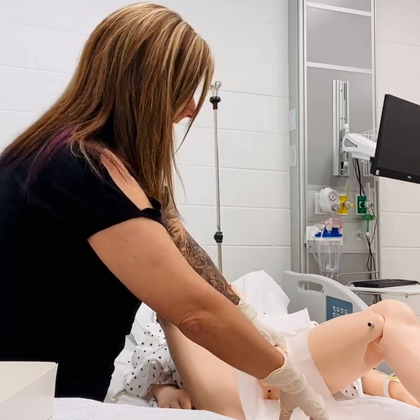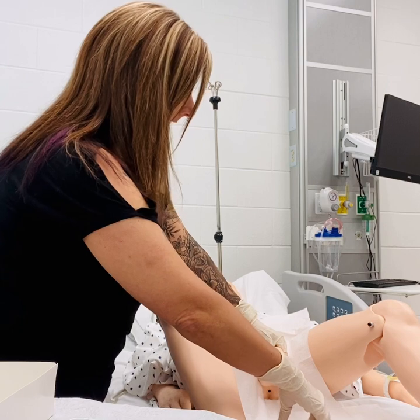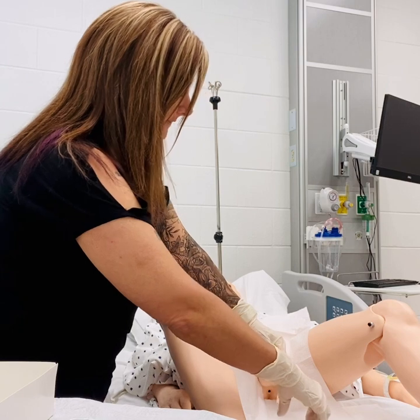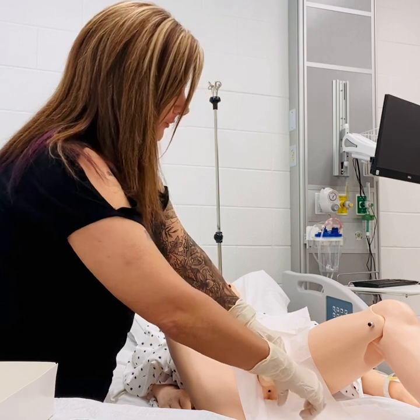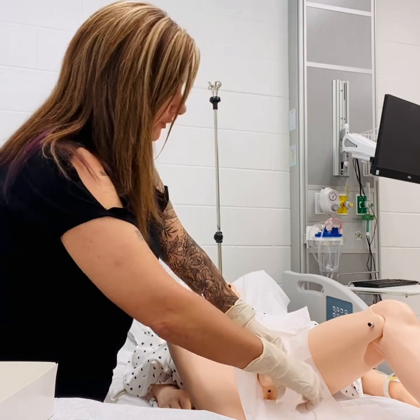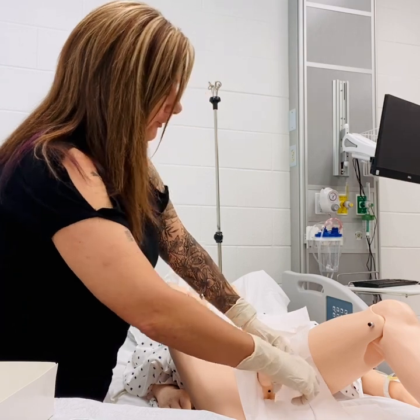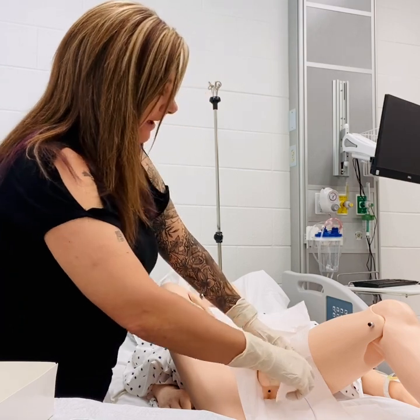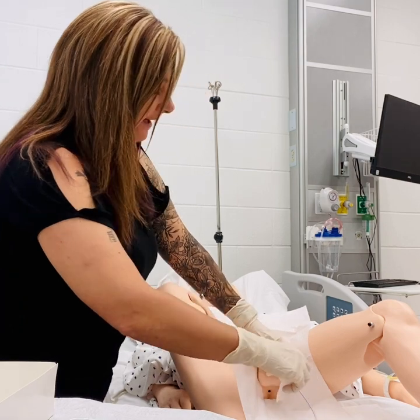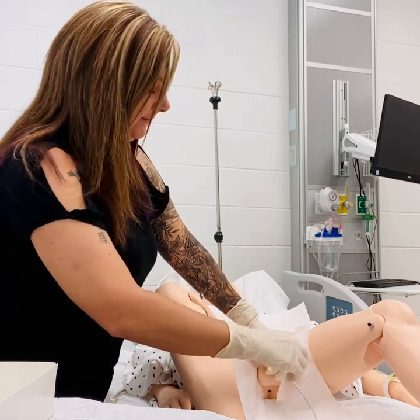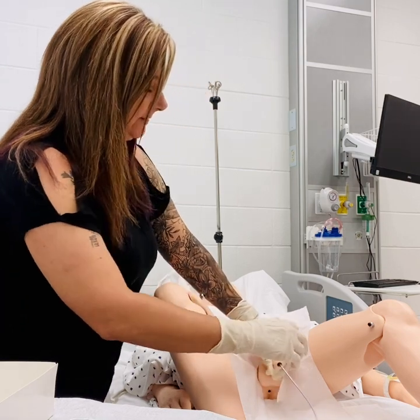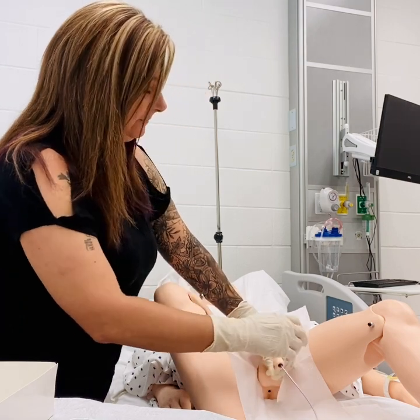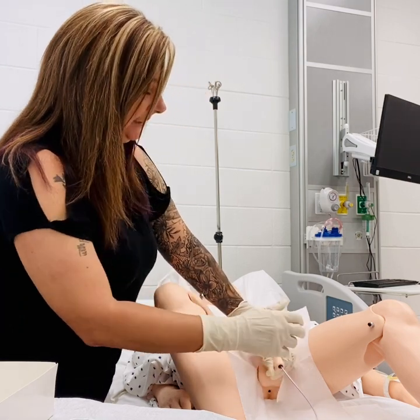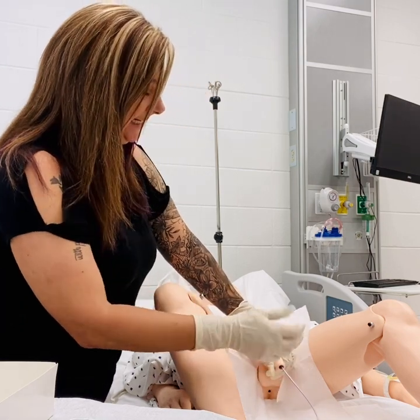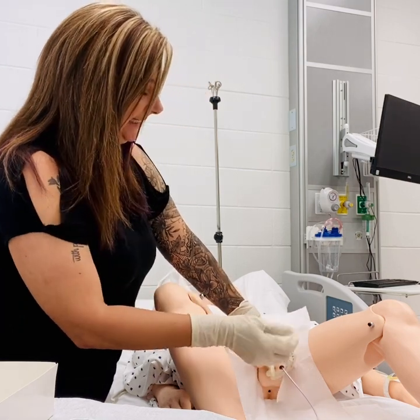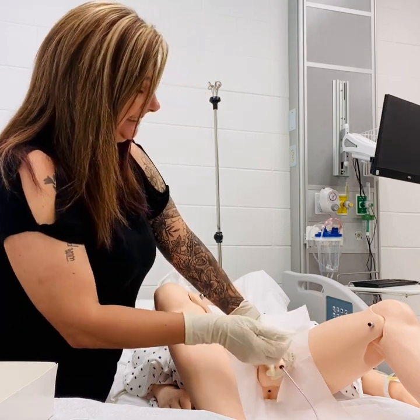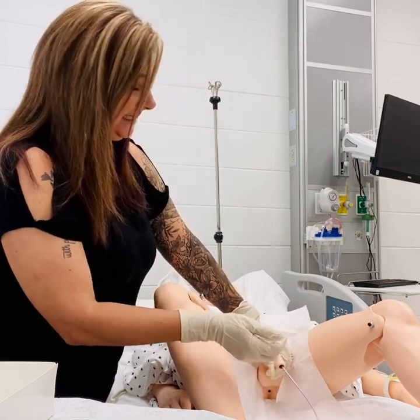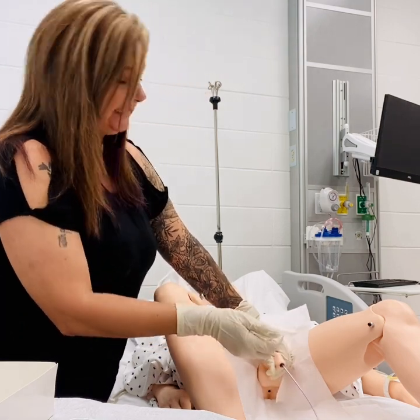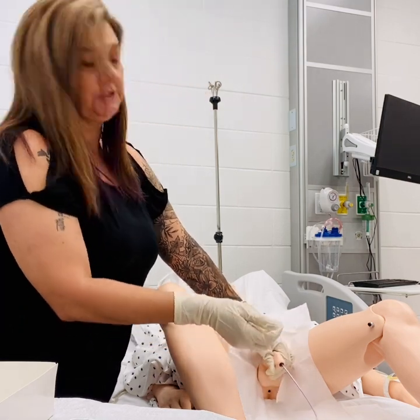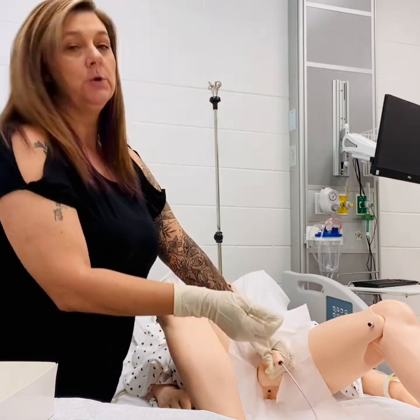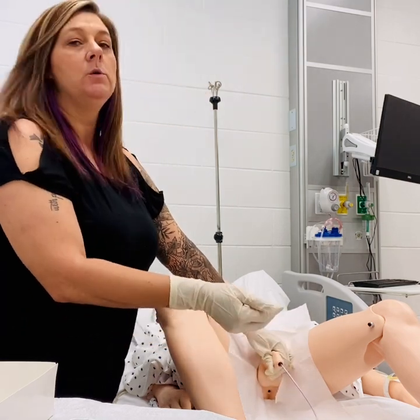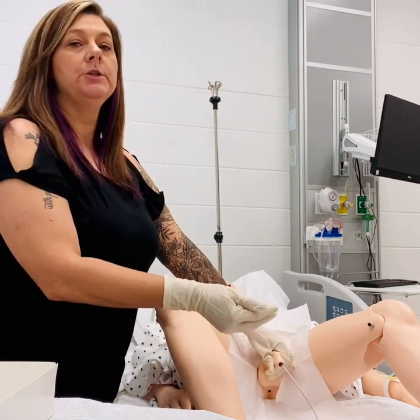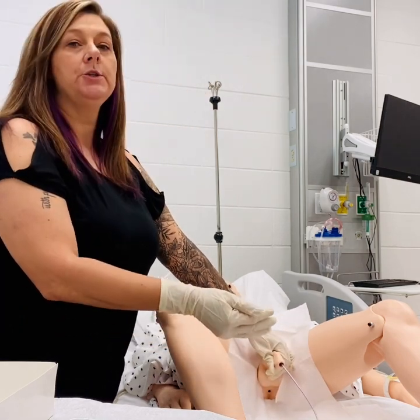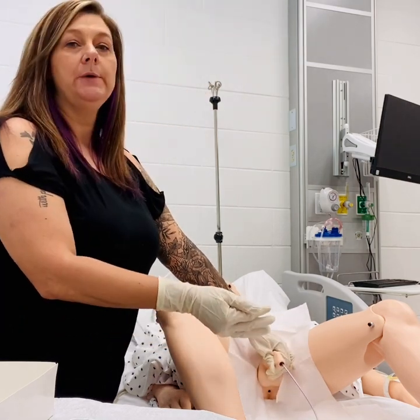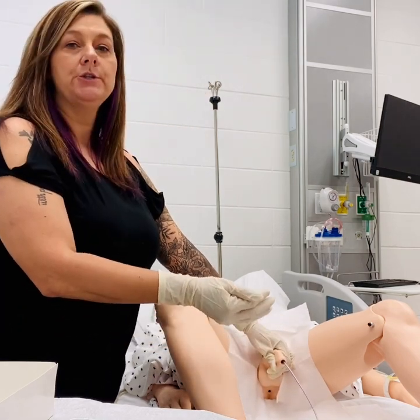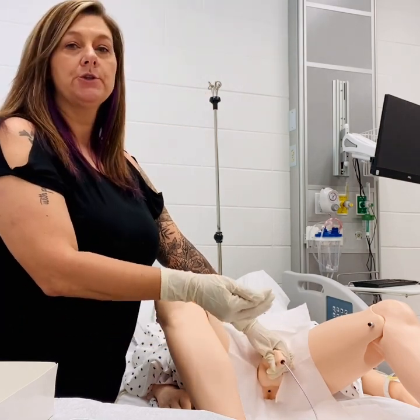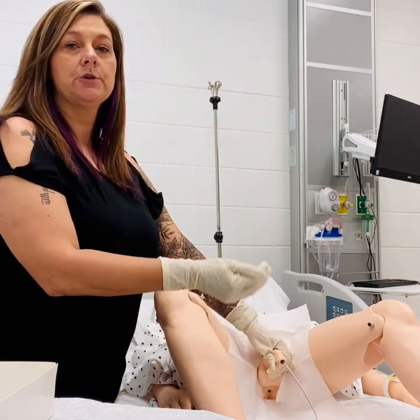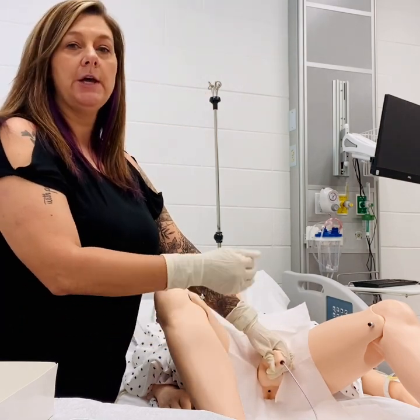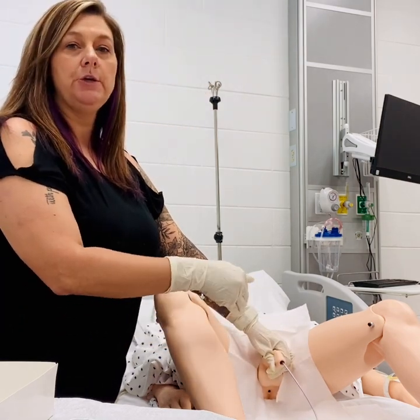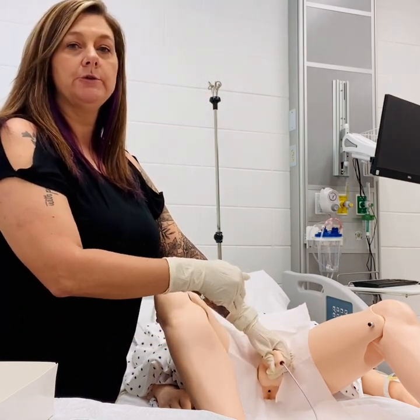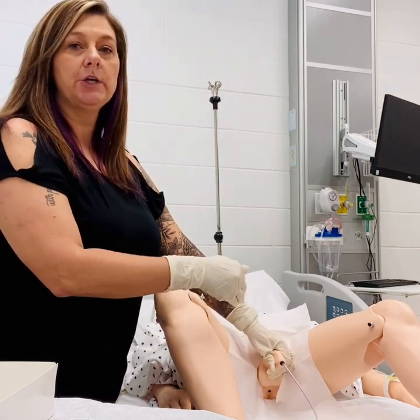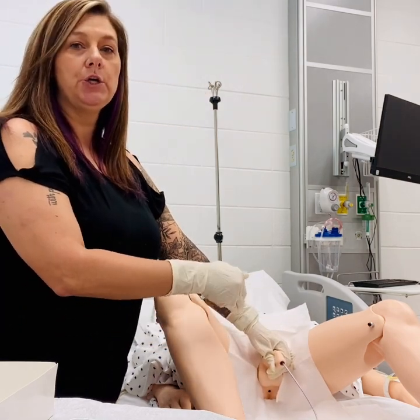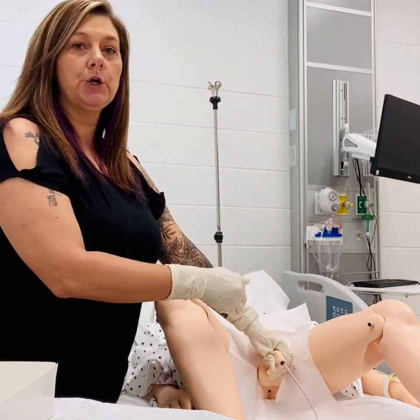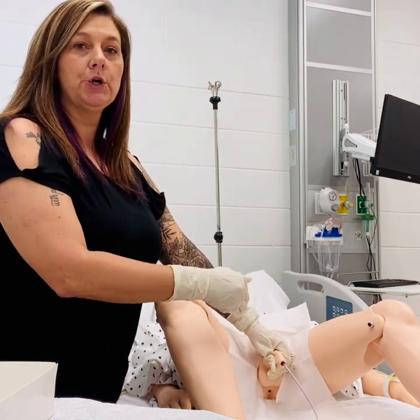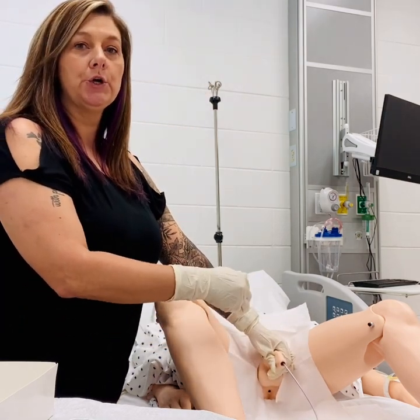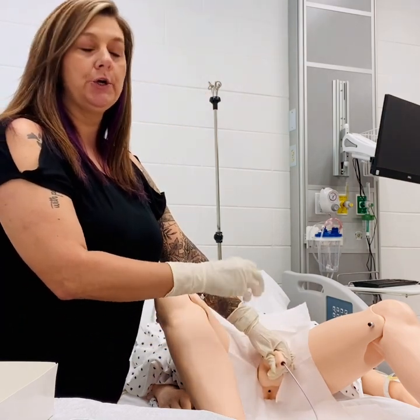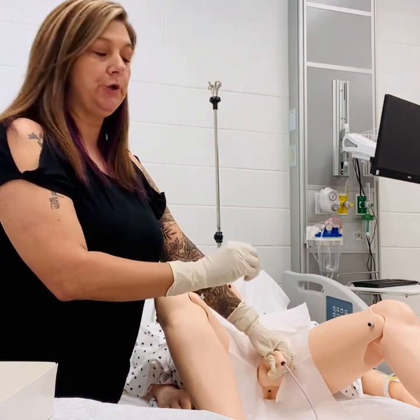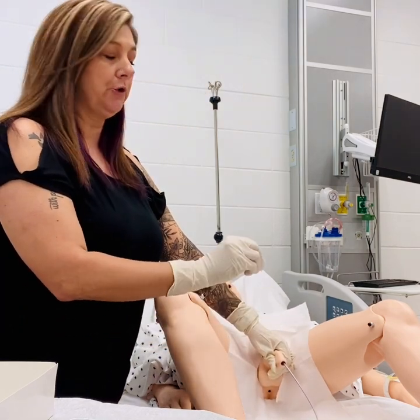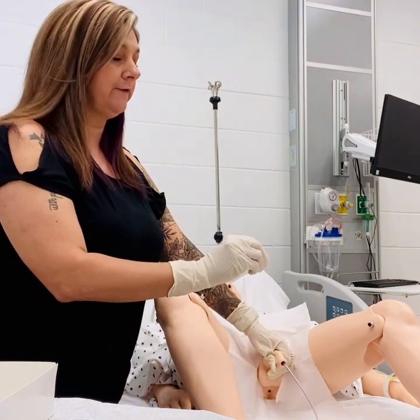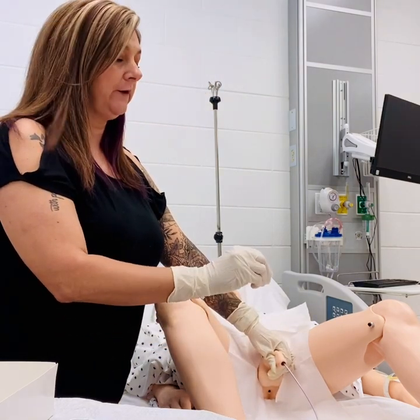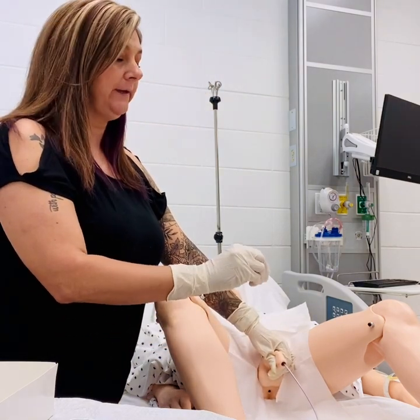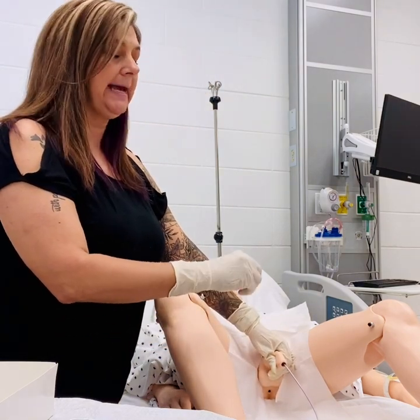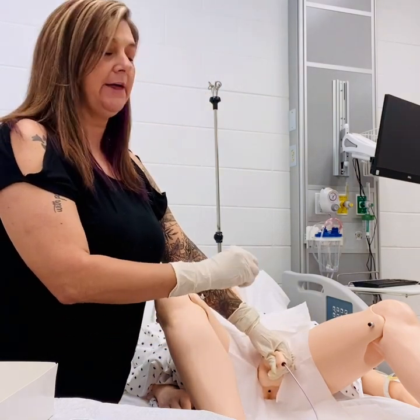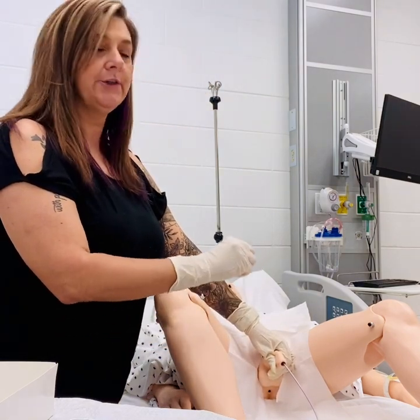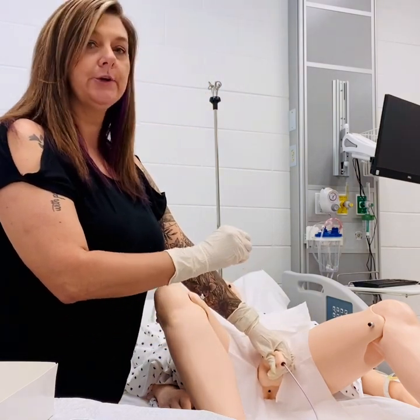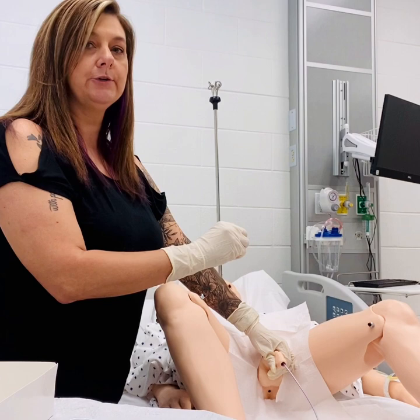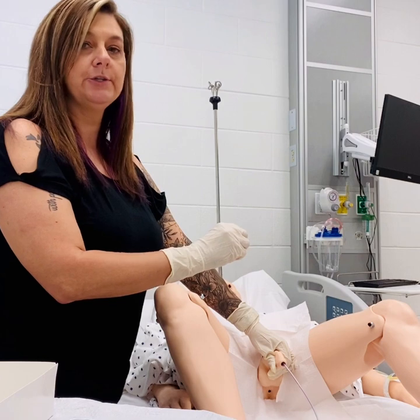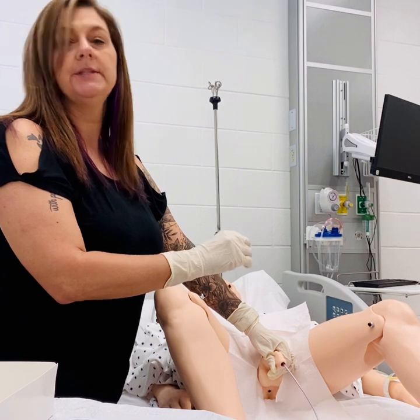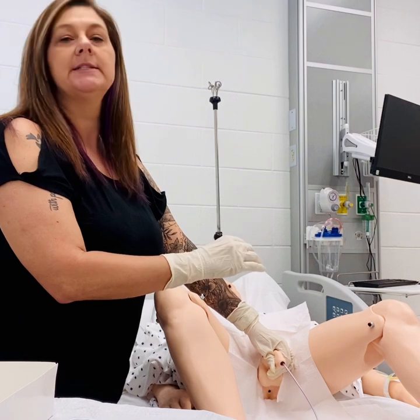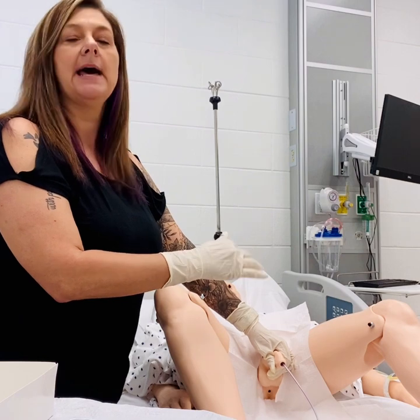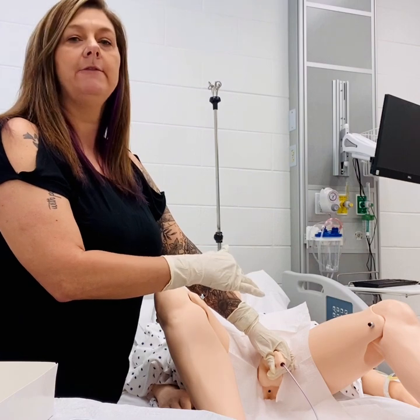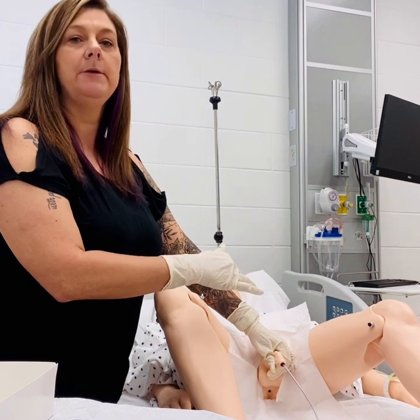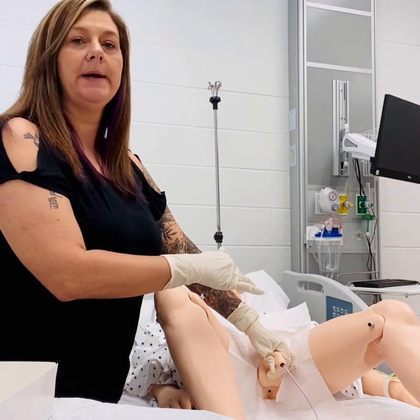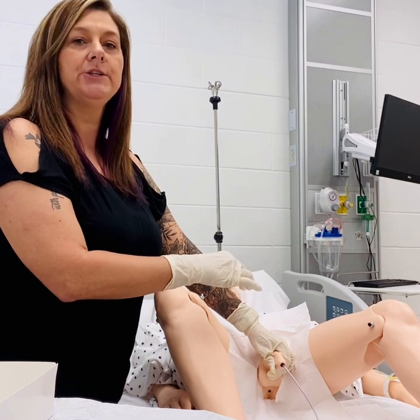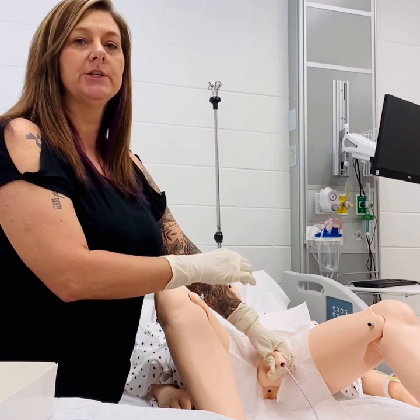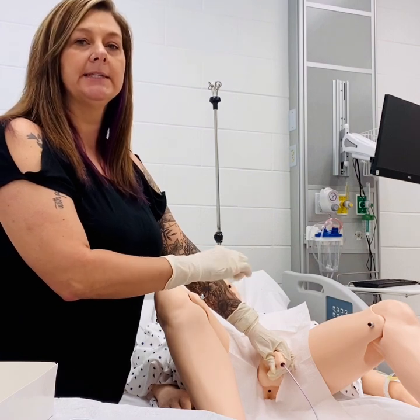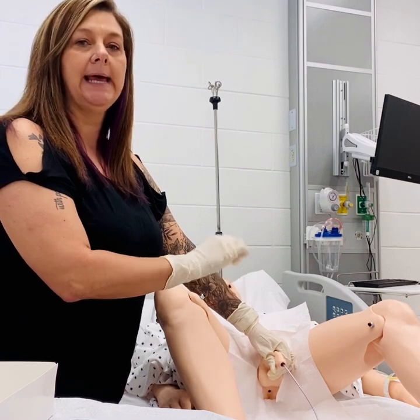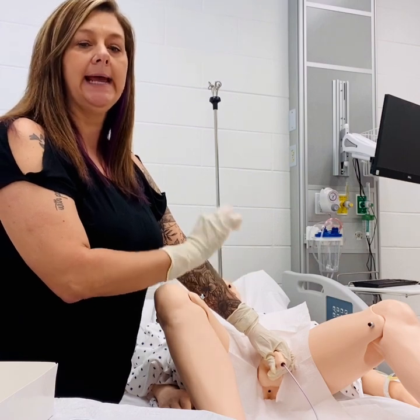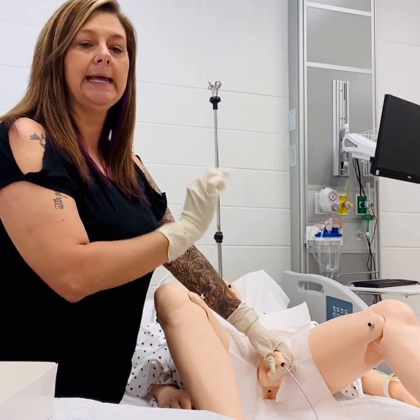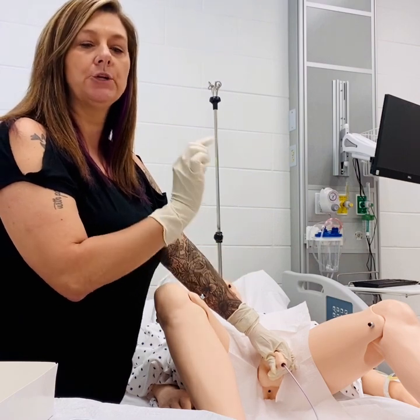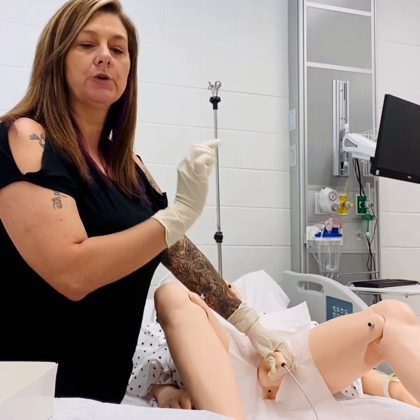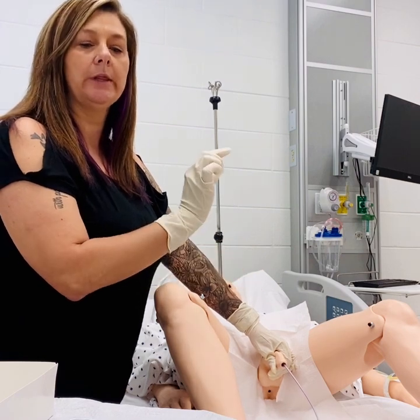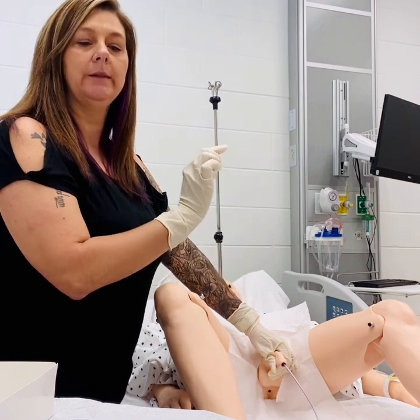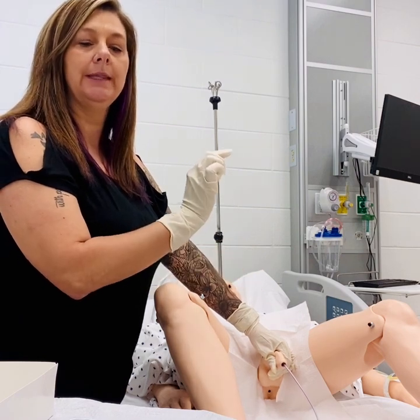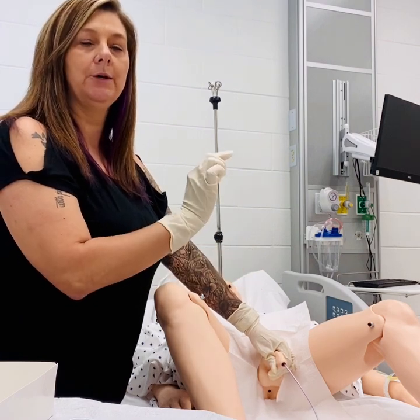After you have completed this, you'll want to ensure that you secure your Foley catheter to the side of the patient's leg using your securement device.